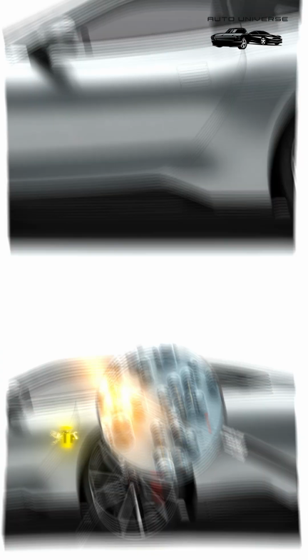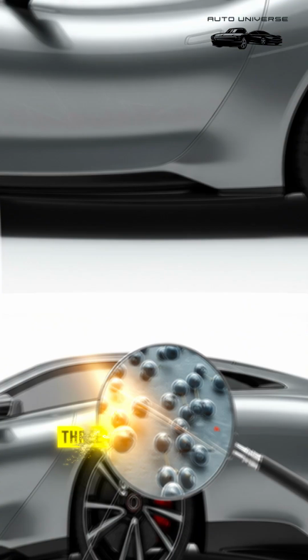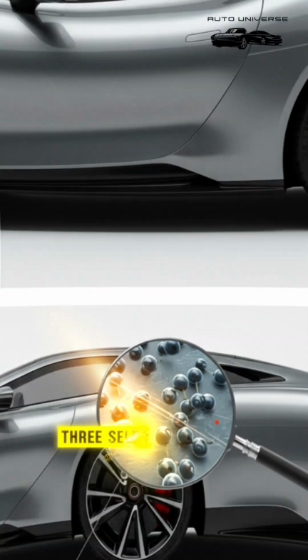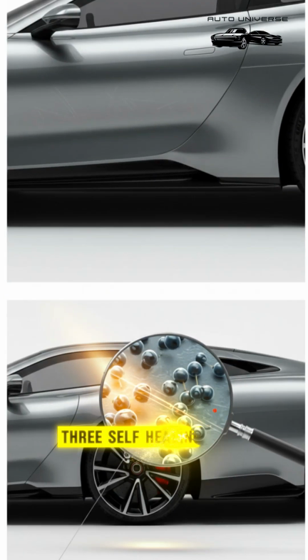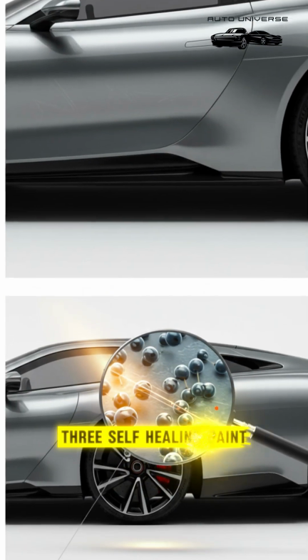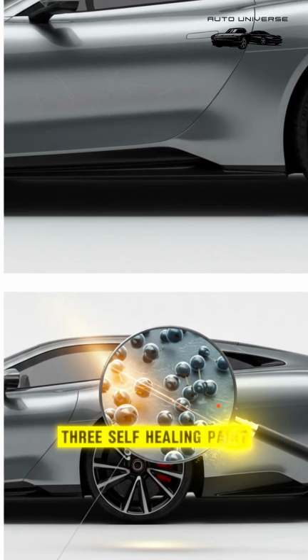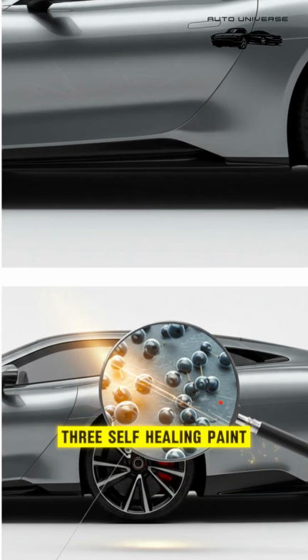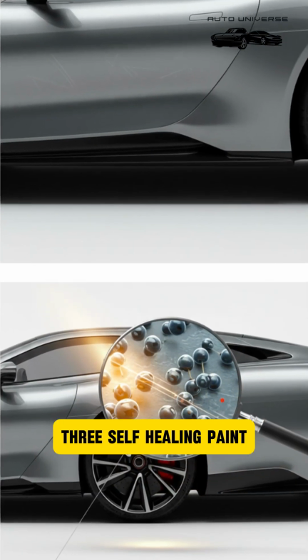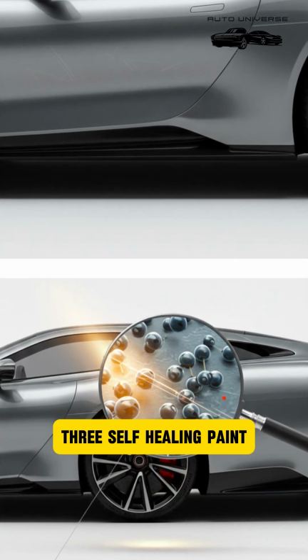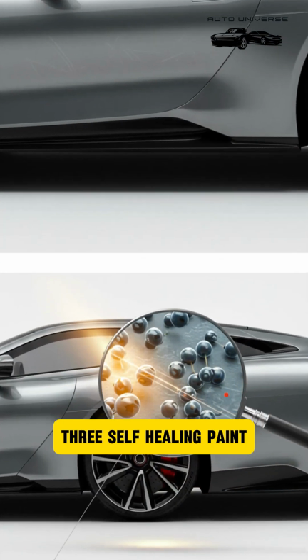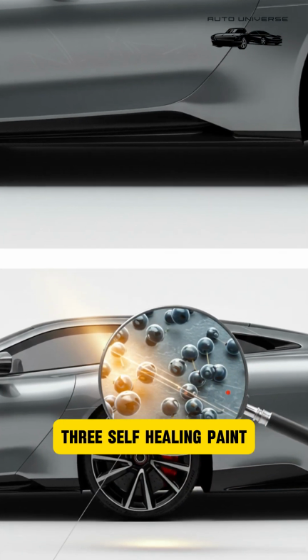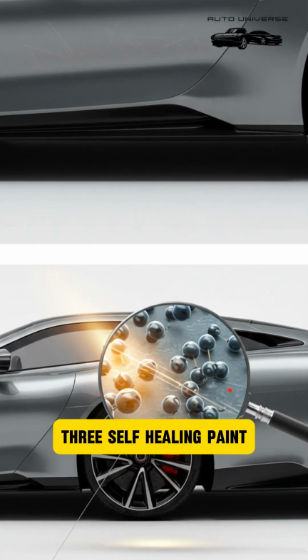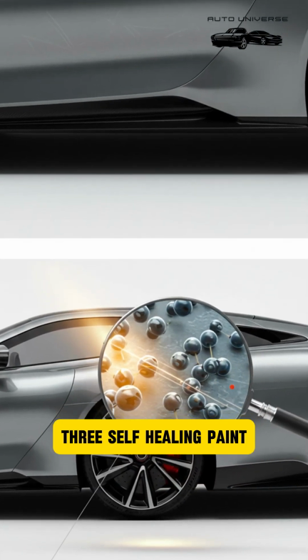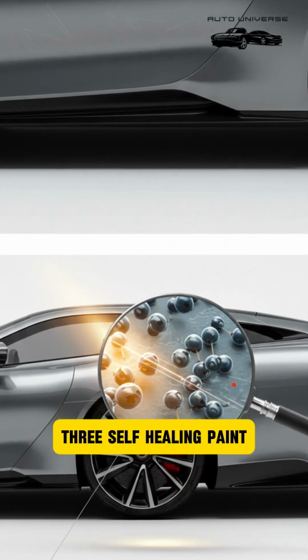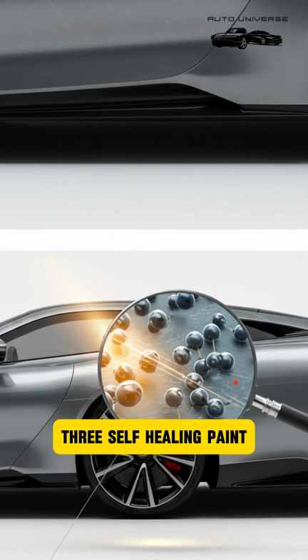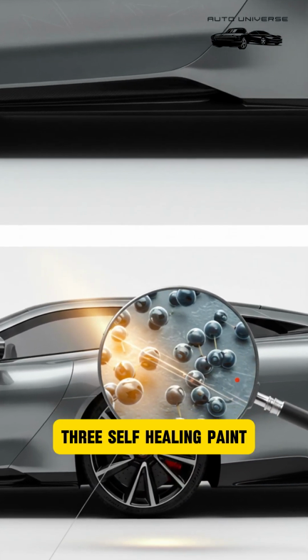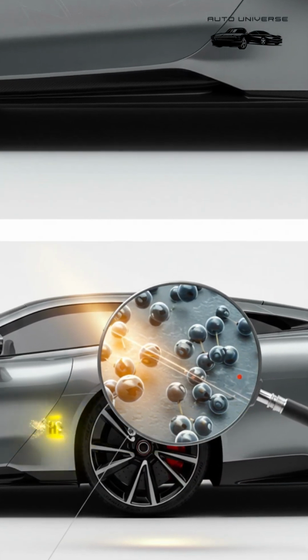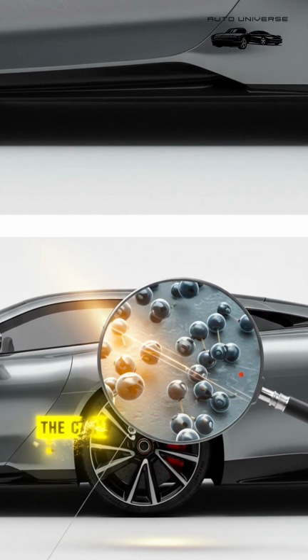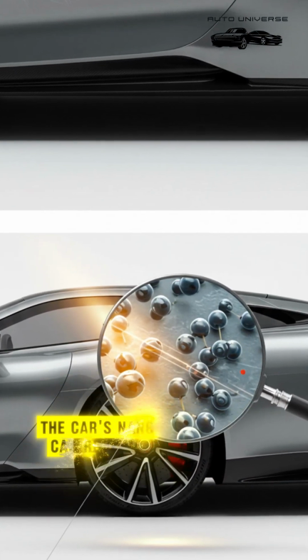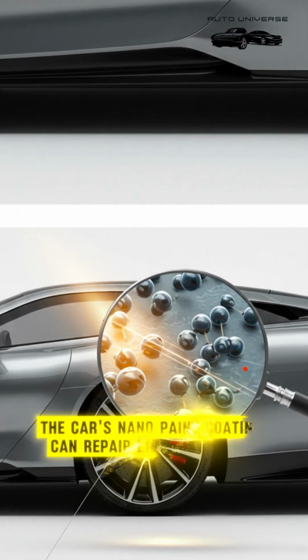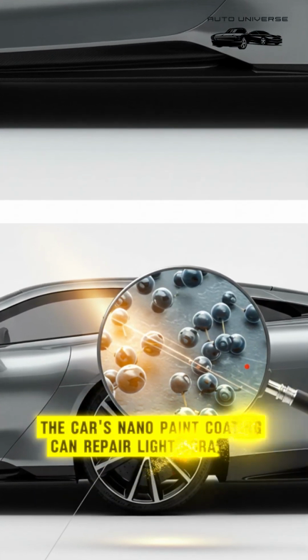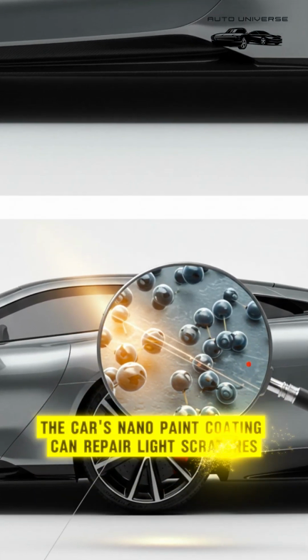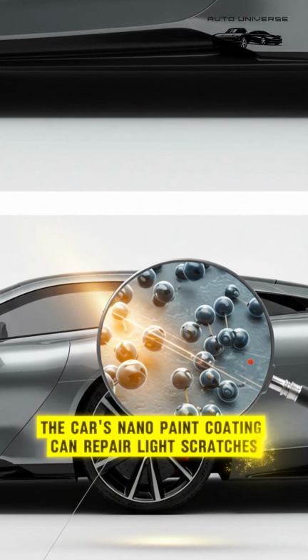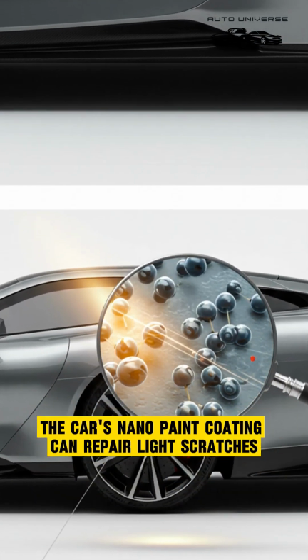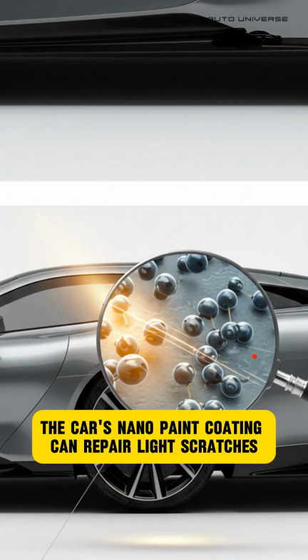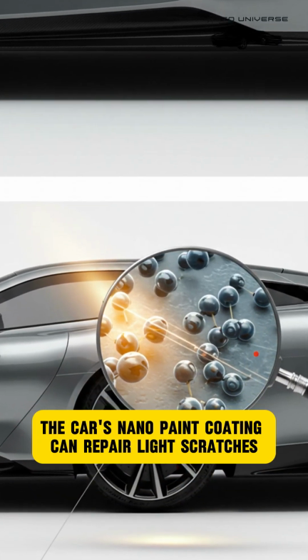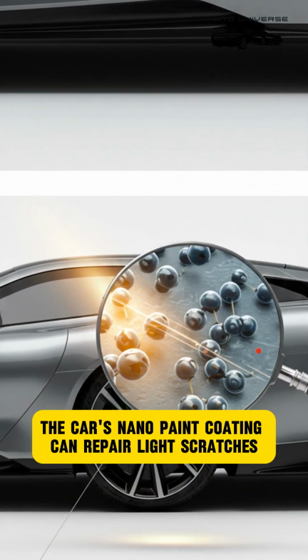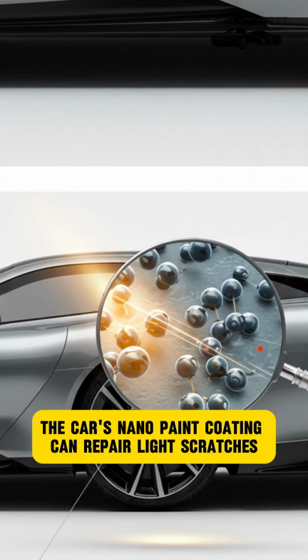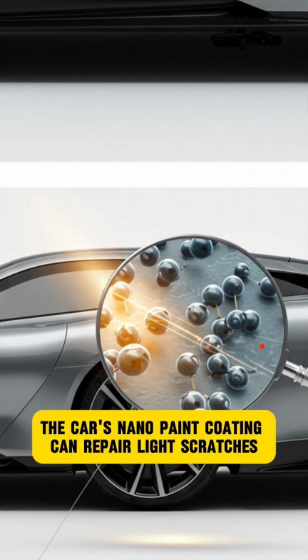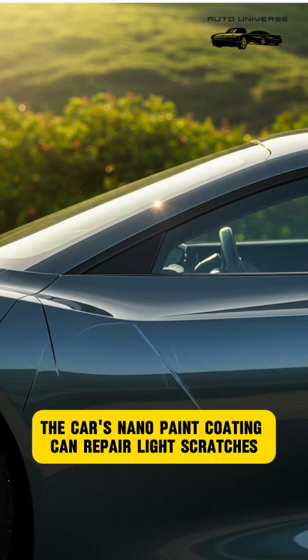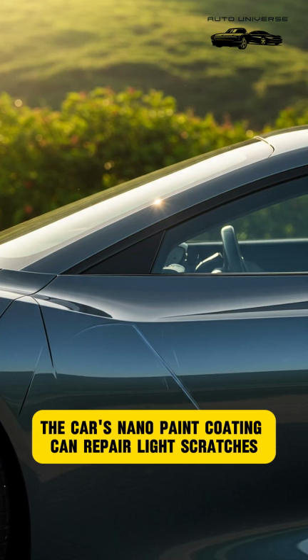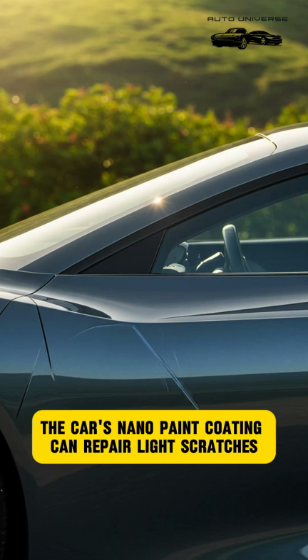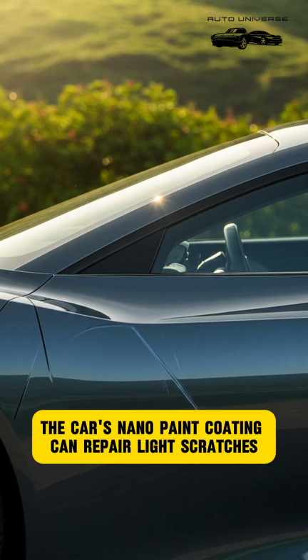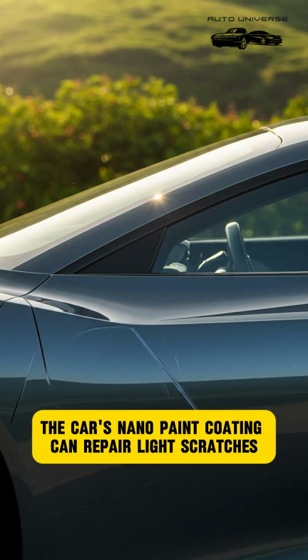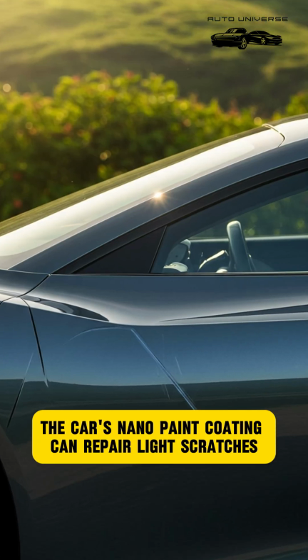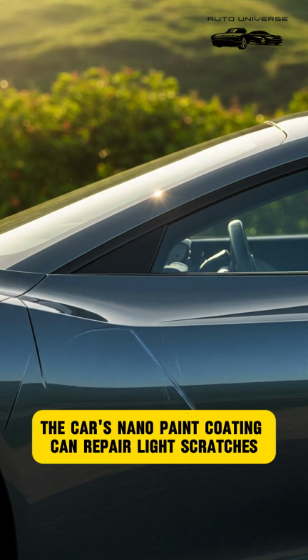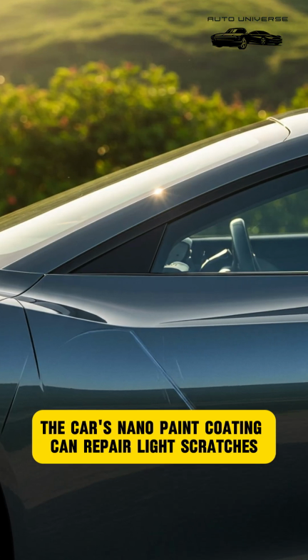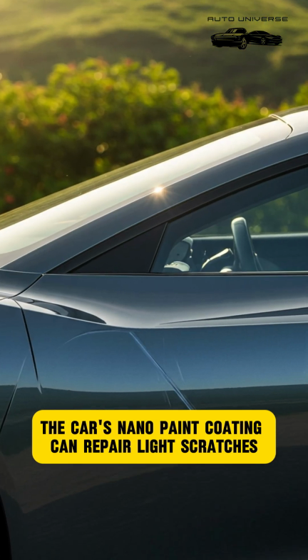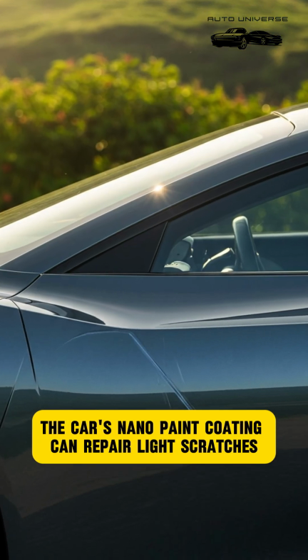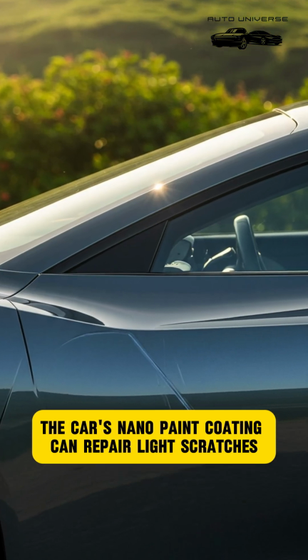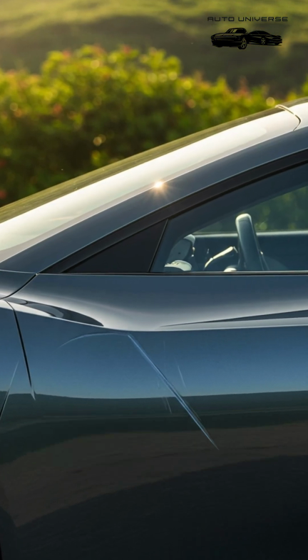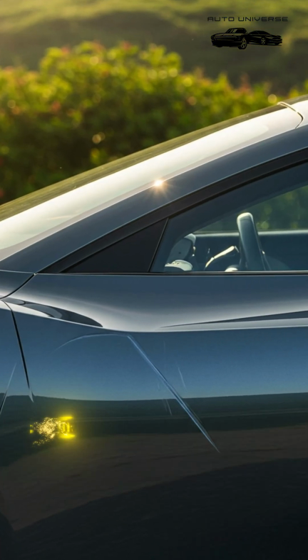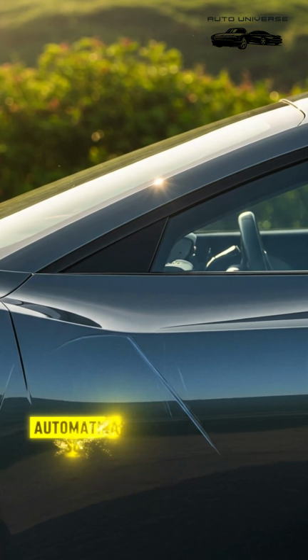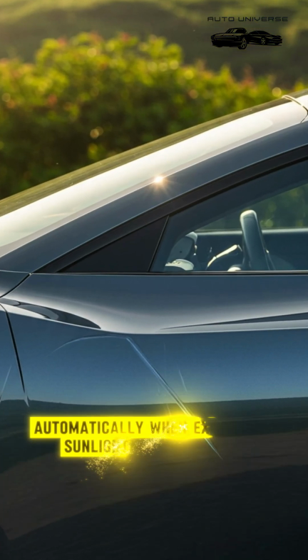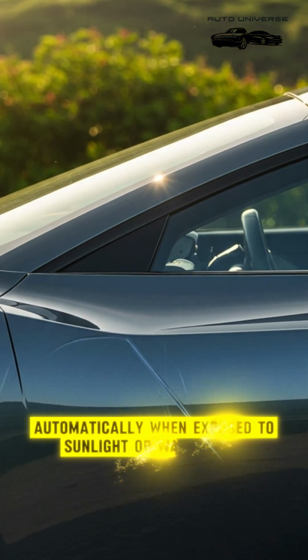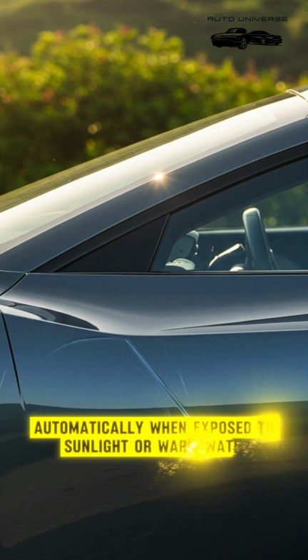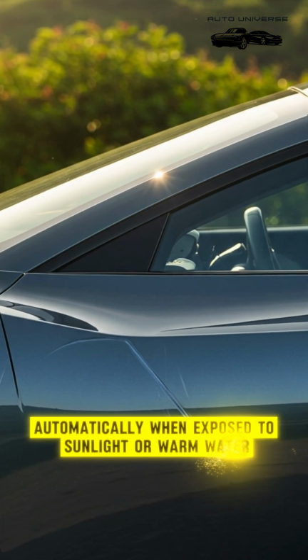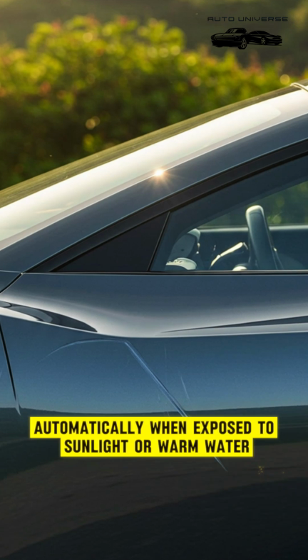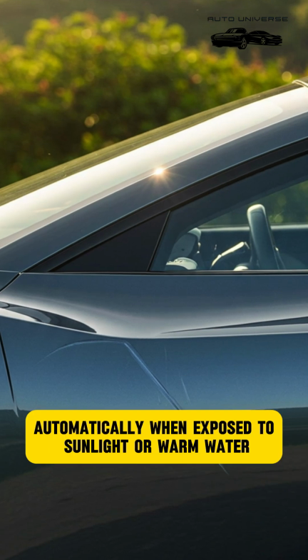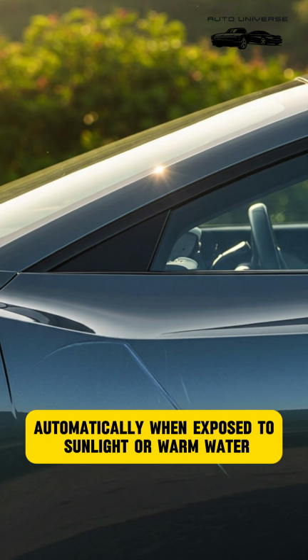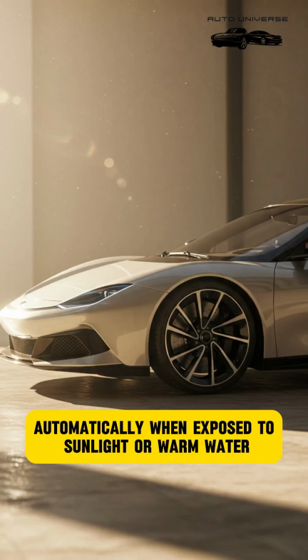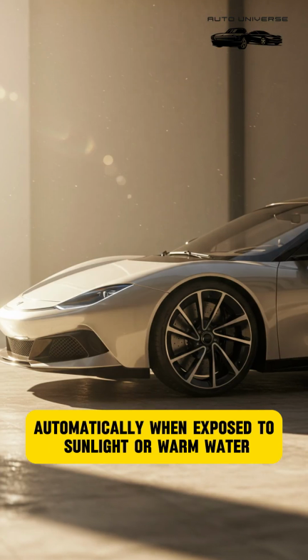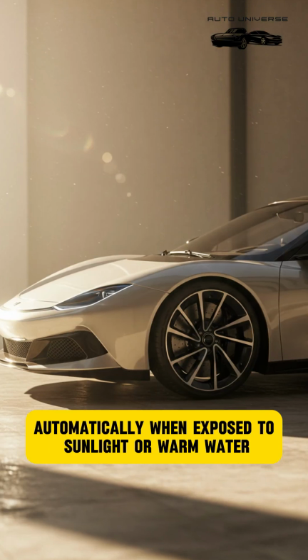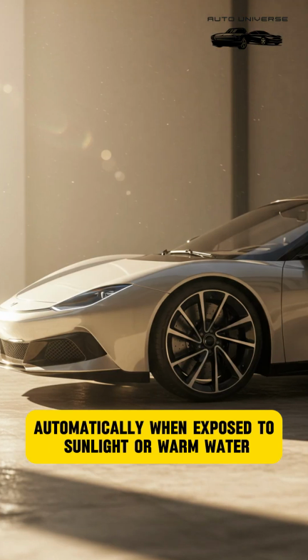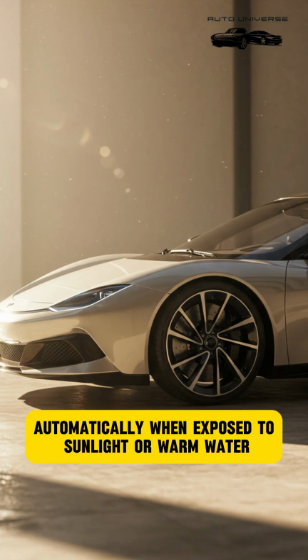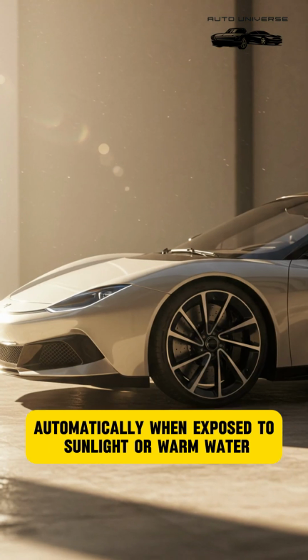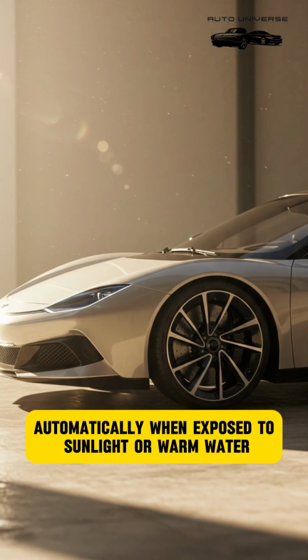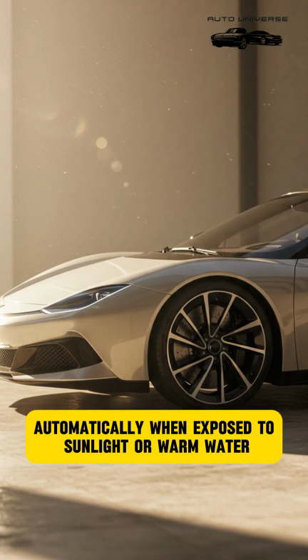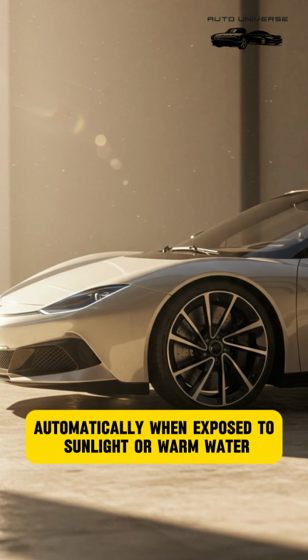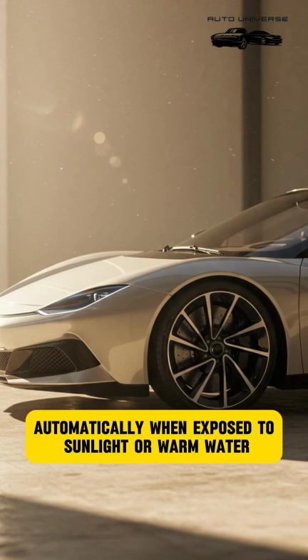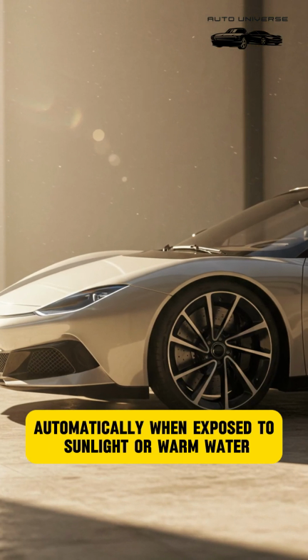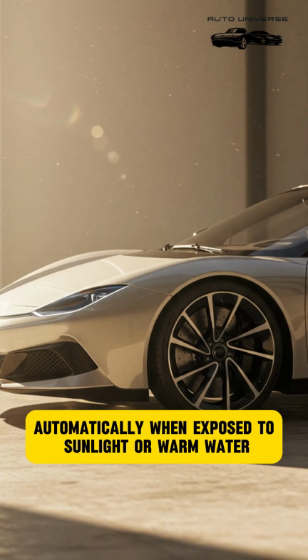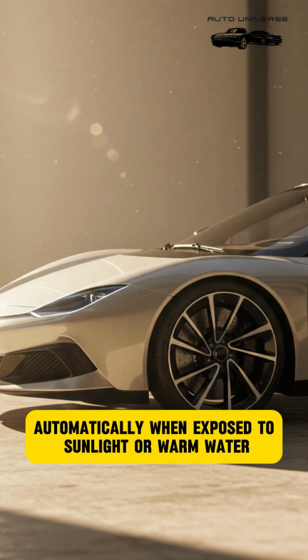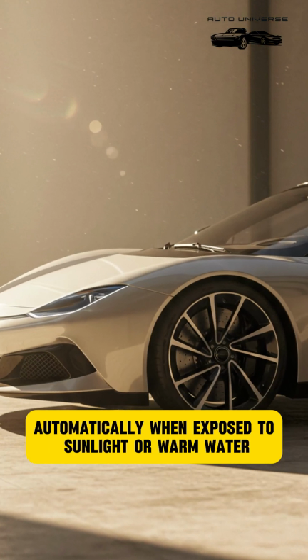Feature 3: Self-Healing Paint. The car's NanoPaint Coating can repair light scratches automatically when exposed to sunlight or warm water.